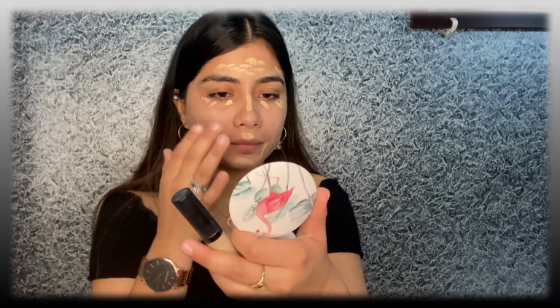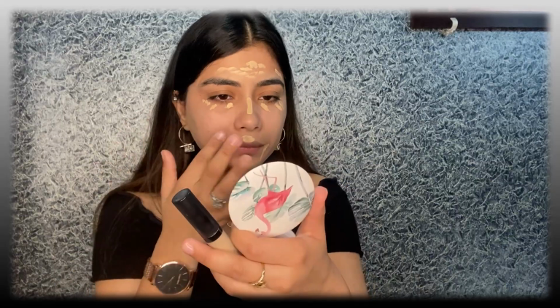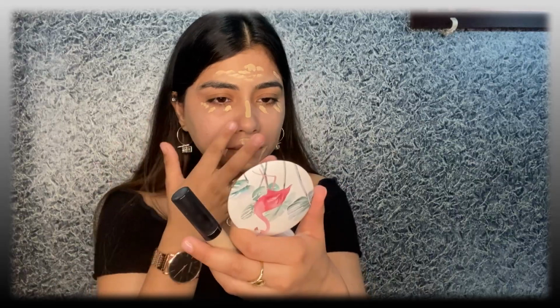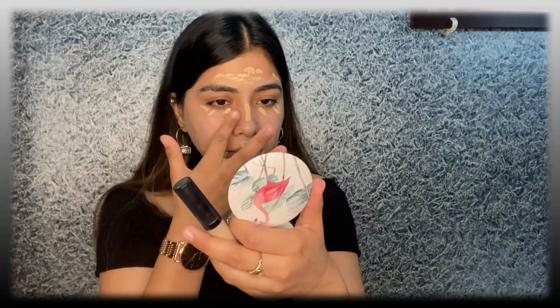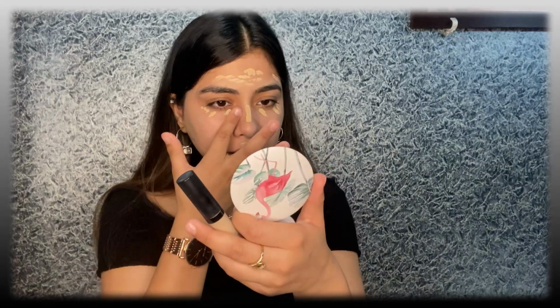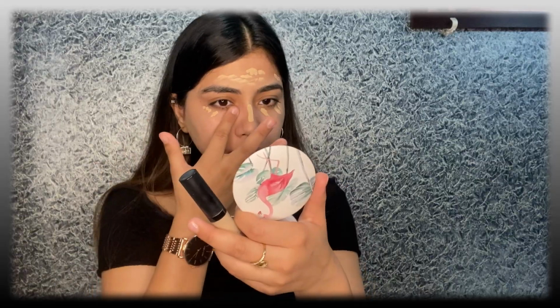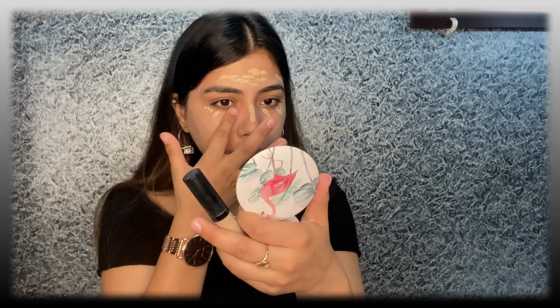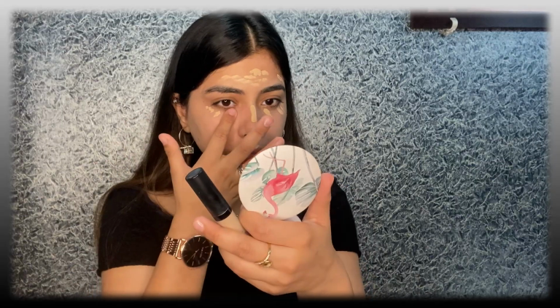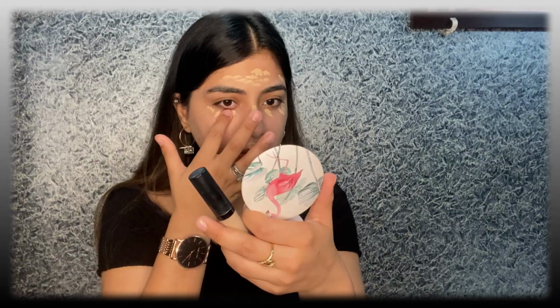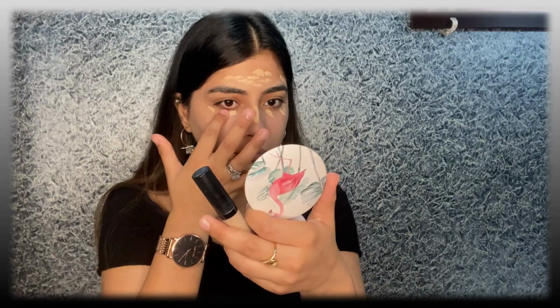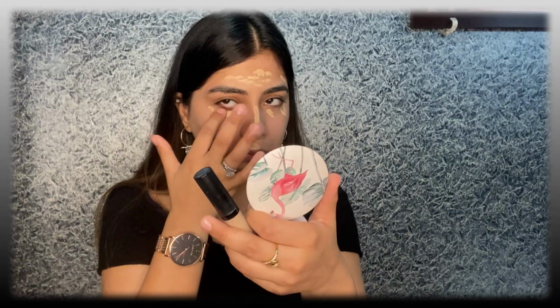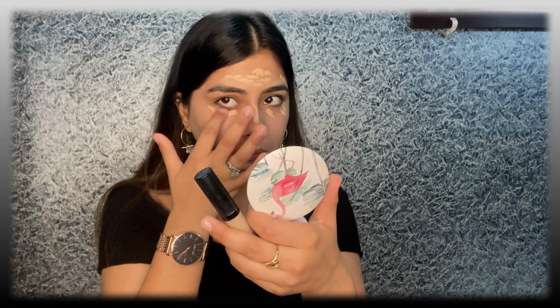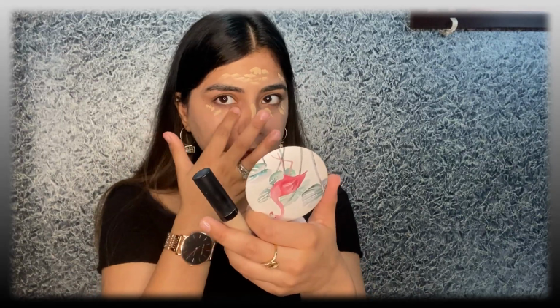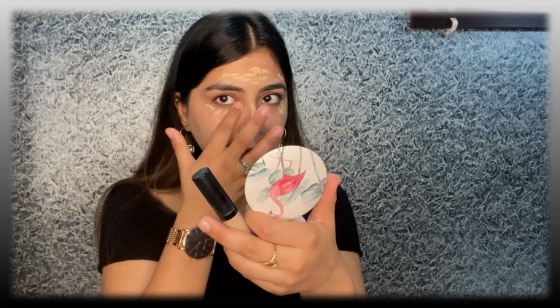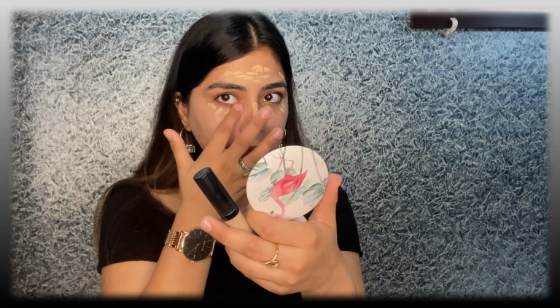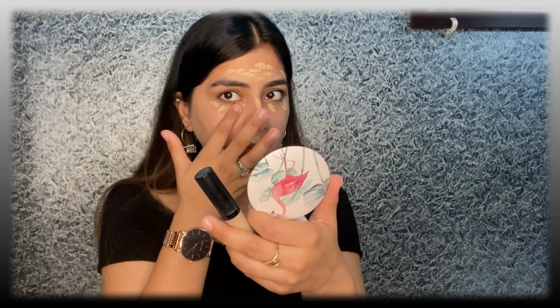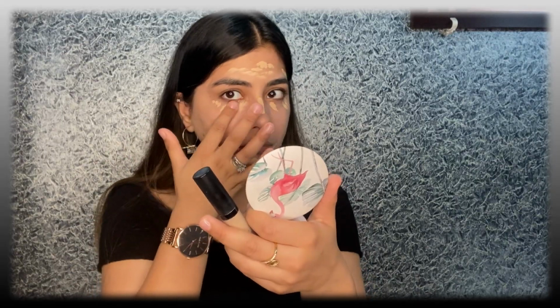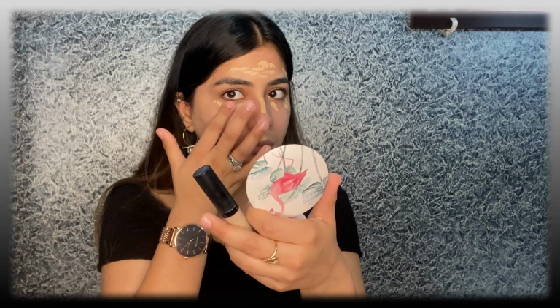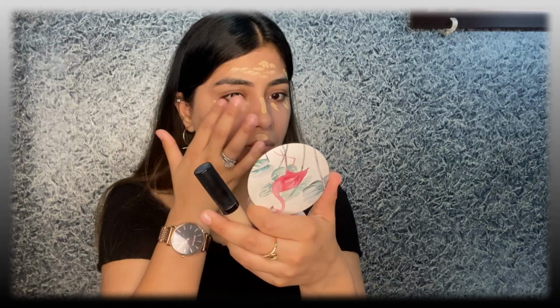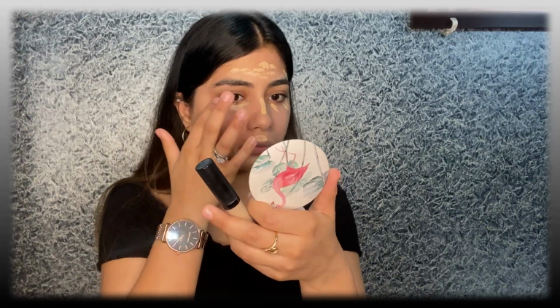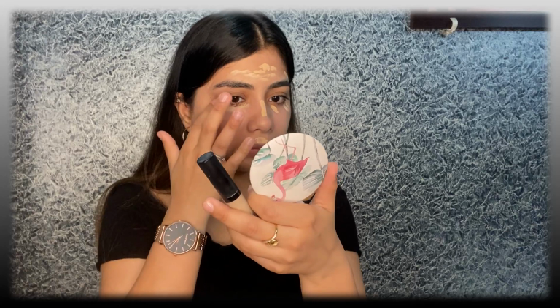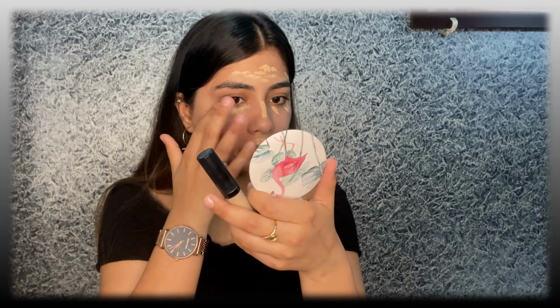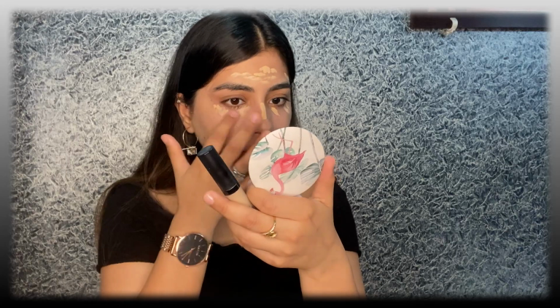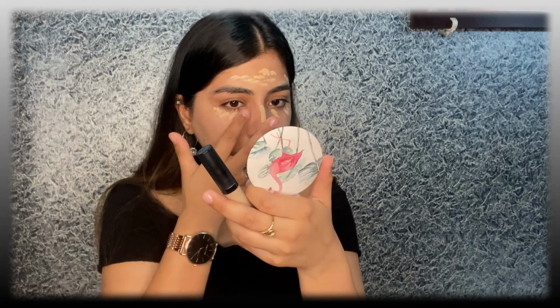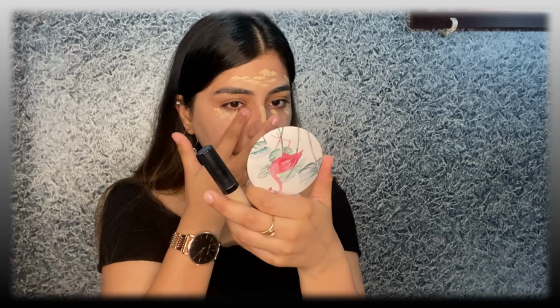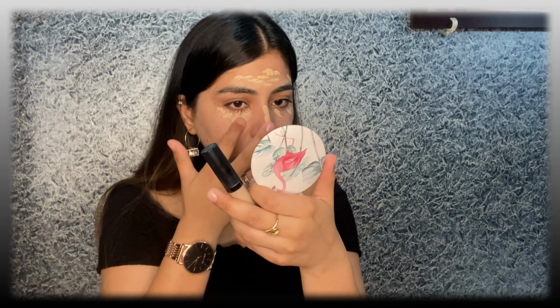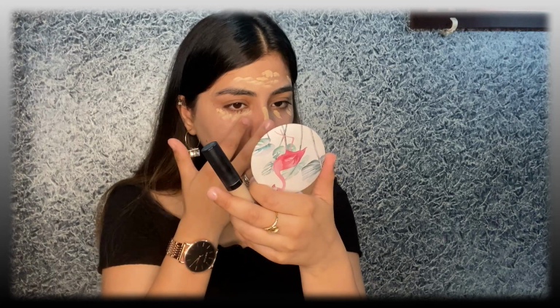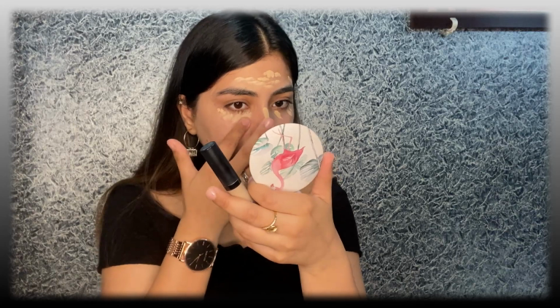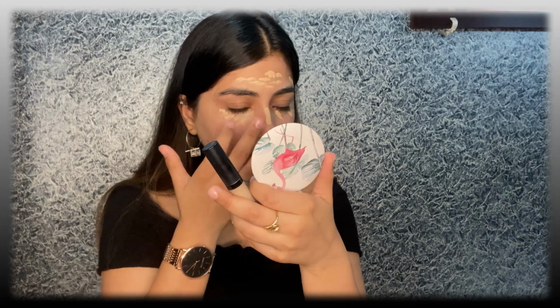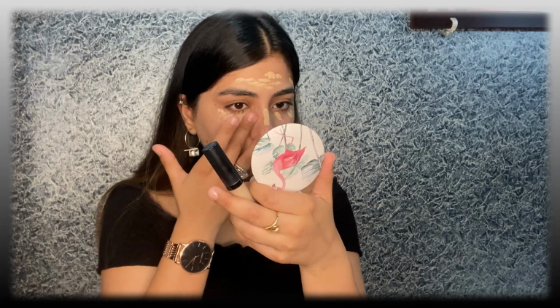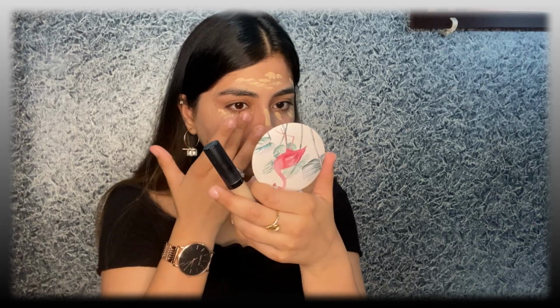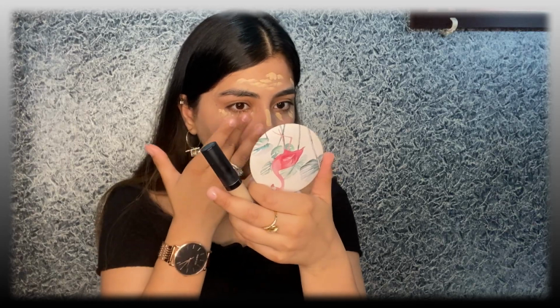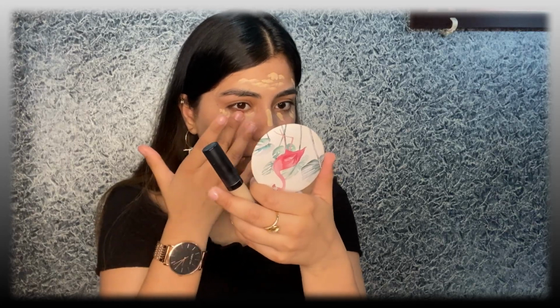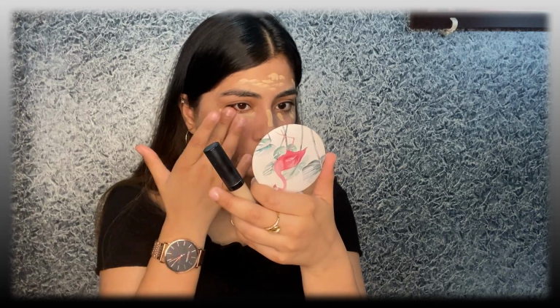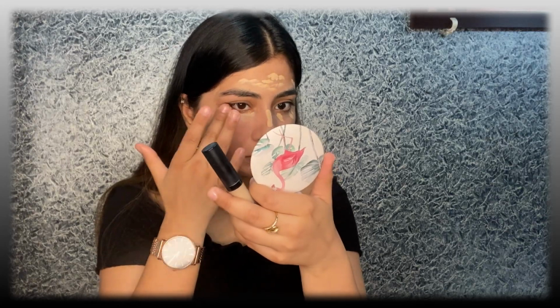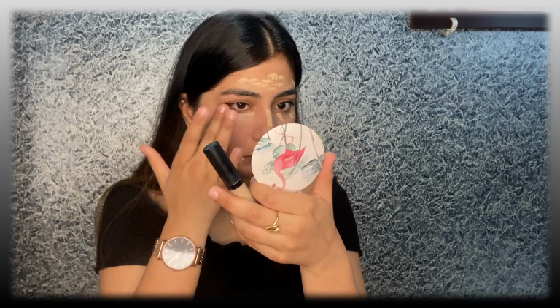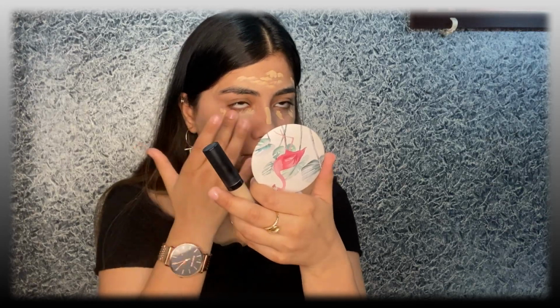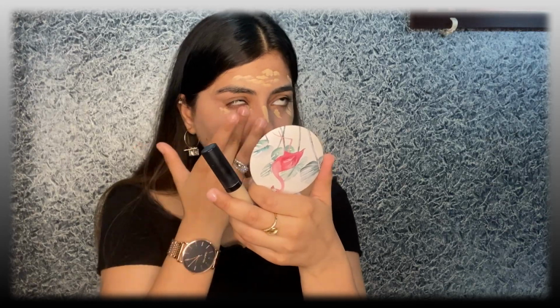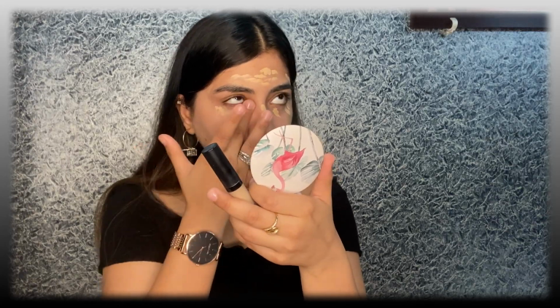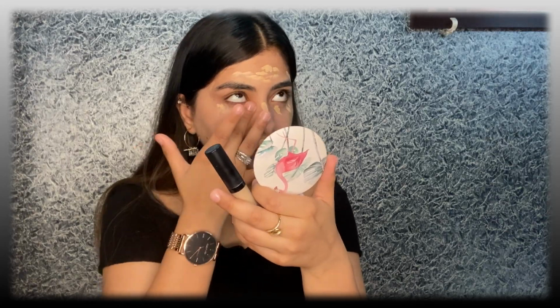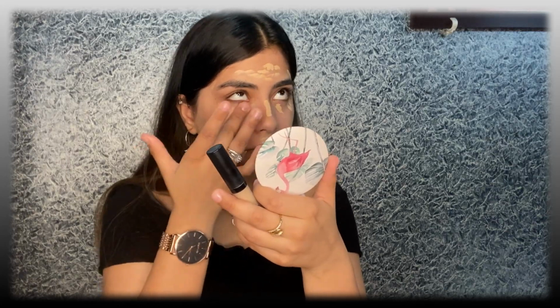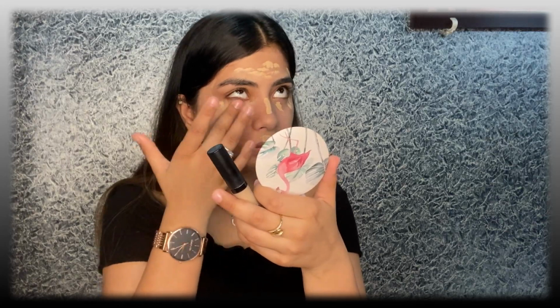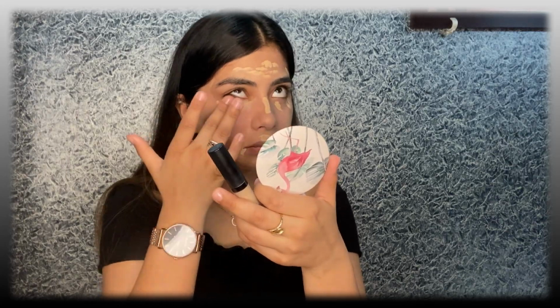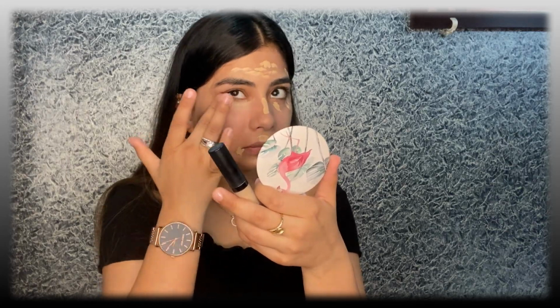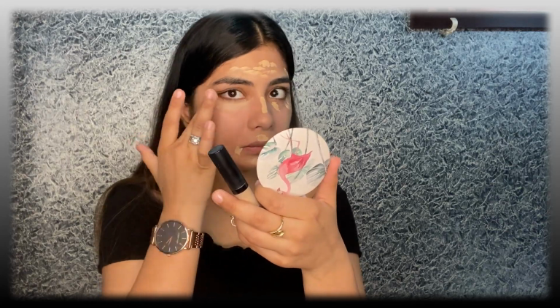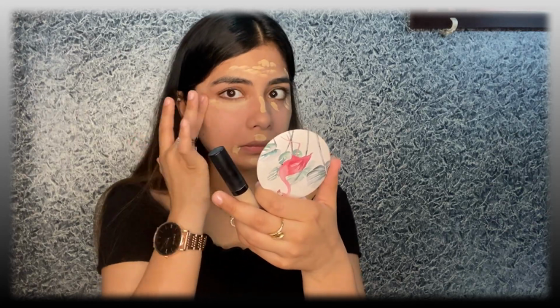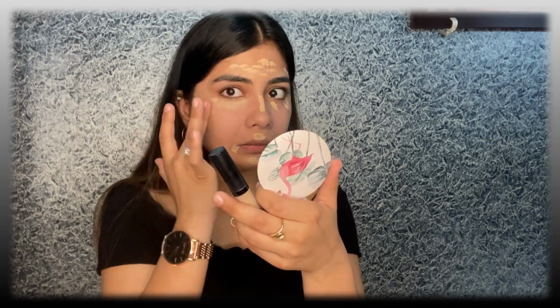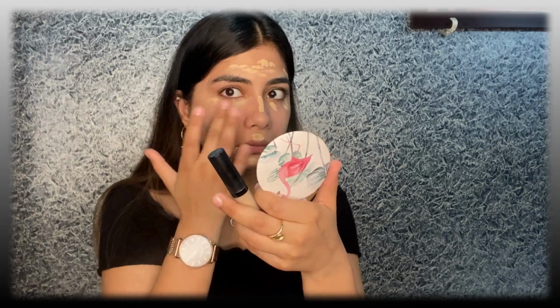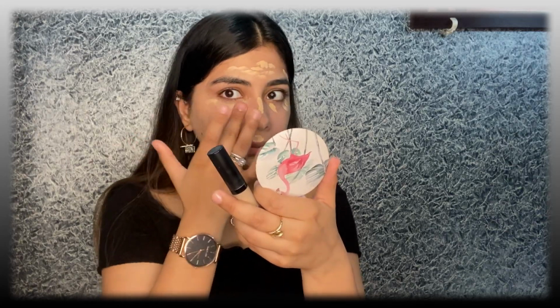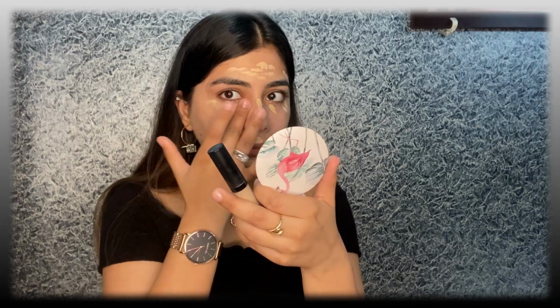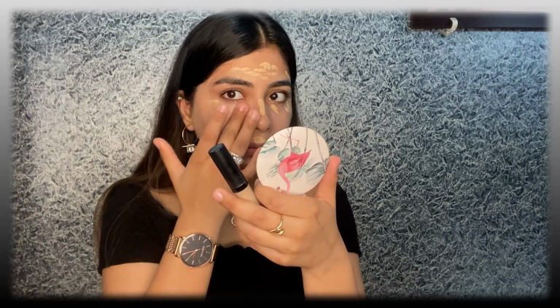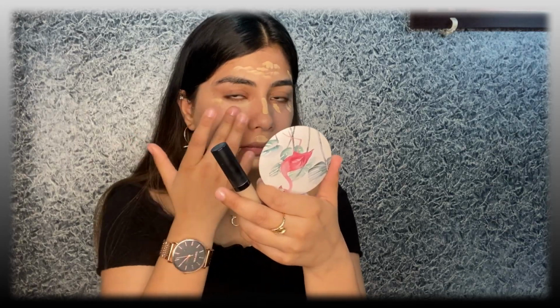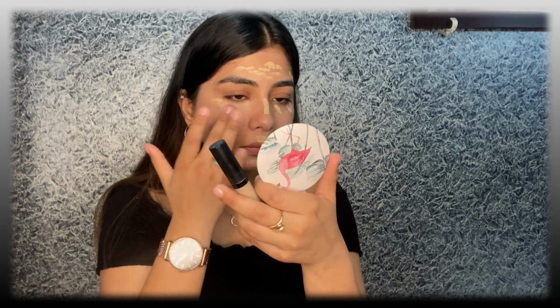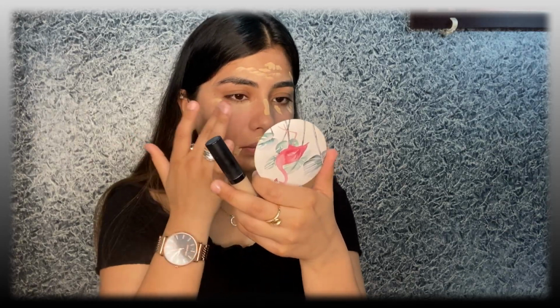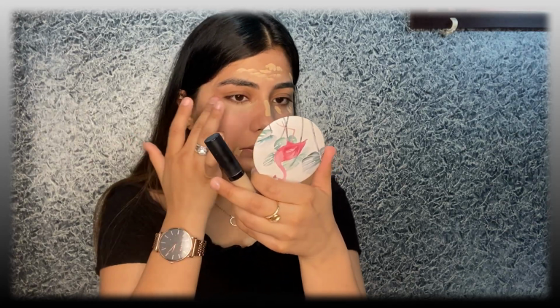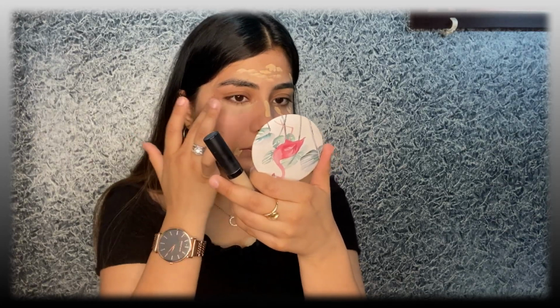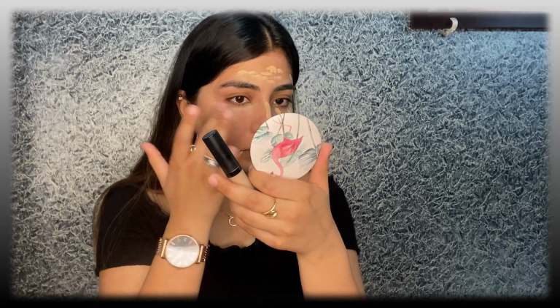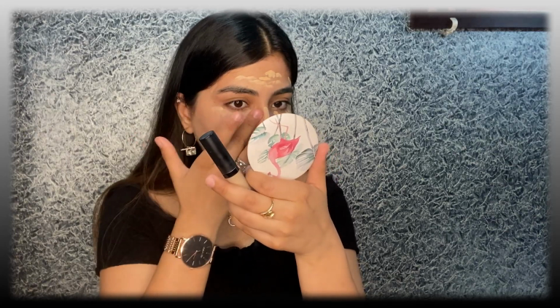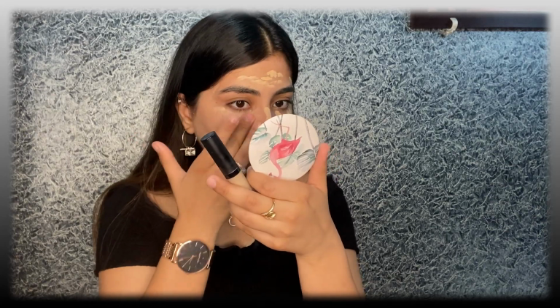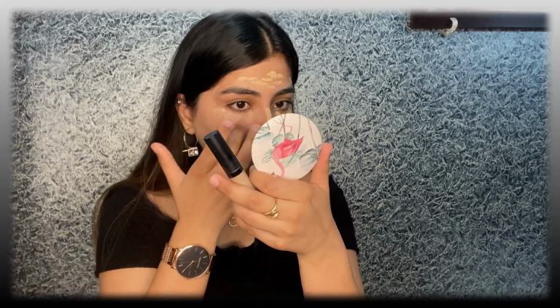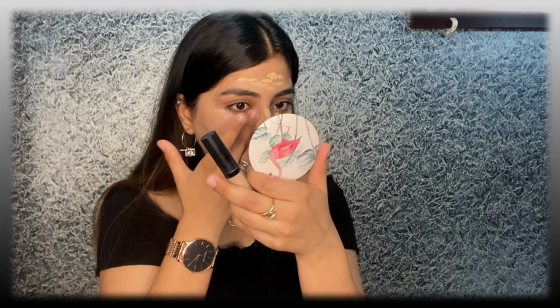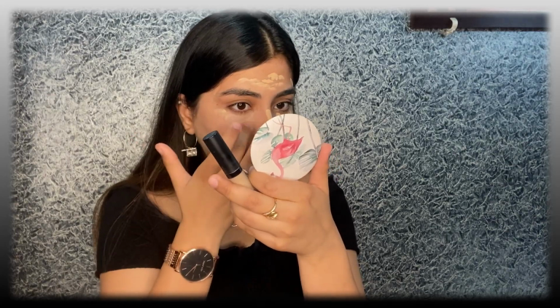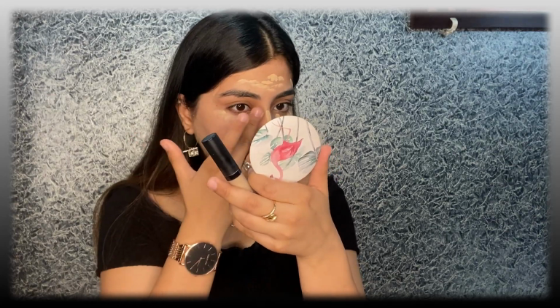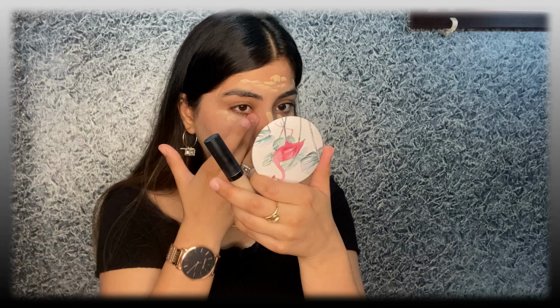I'm going to start blending it. Run your finger through your eye lights as well and just ensure that it's blending properly on all the edges.